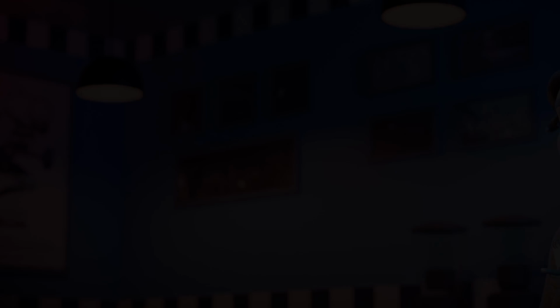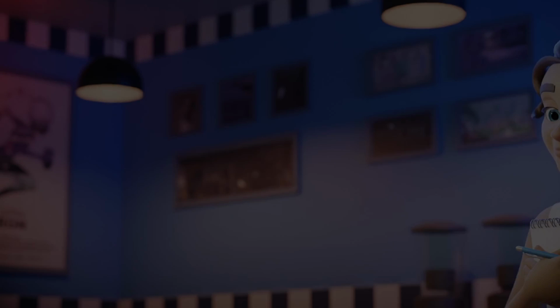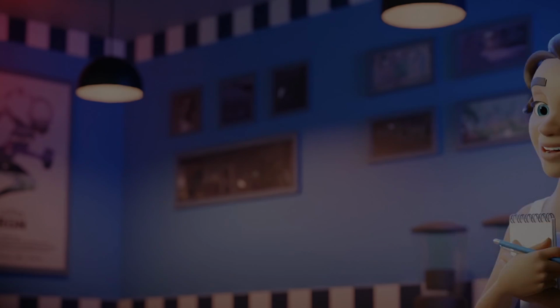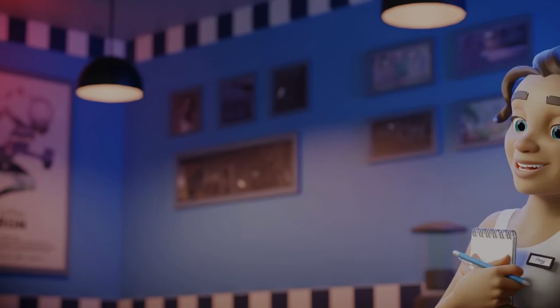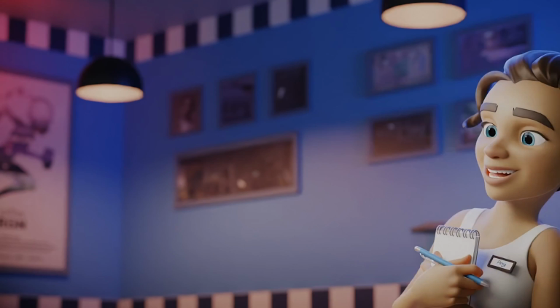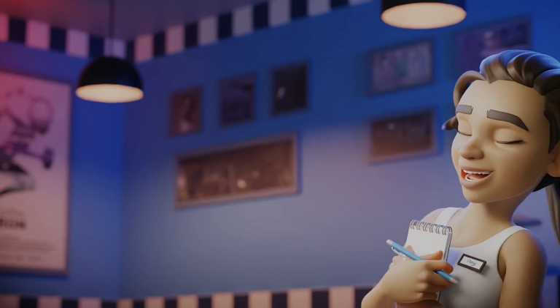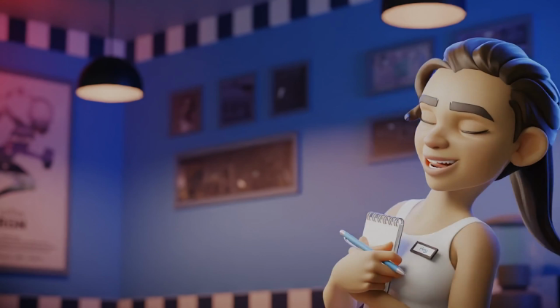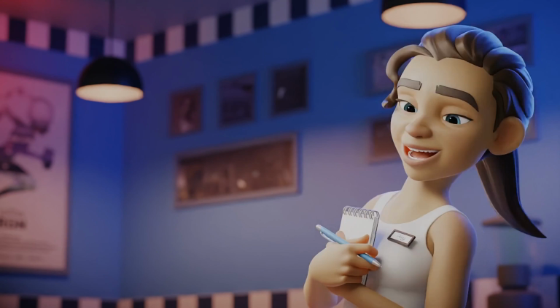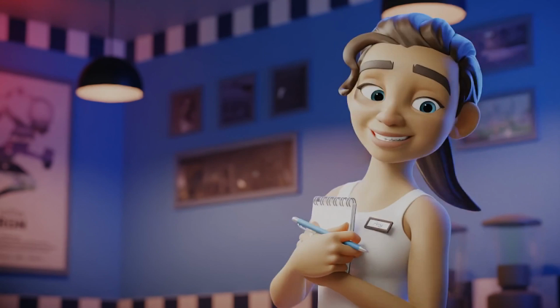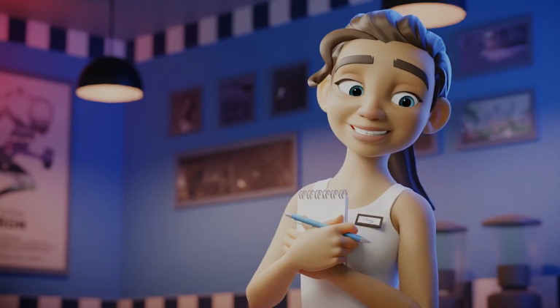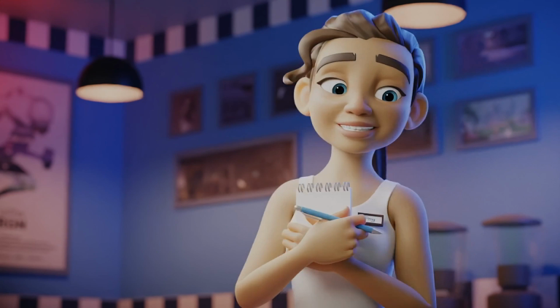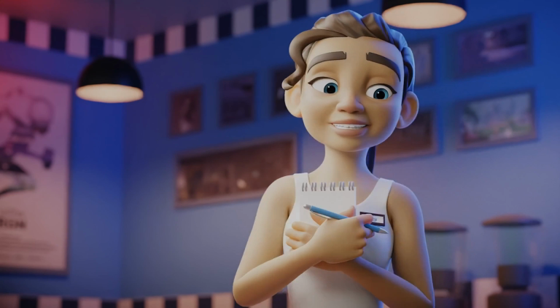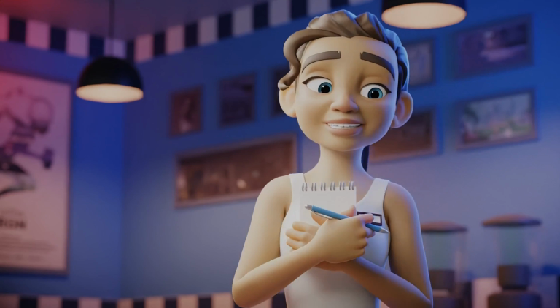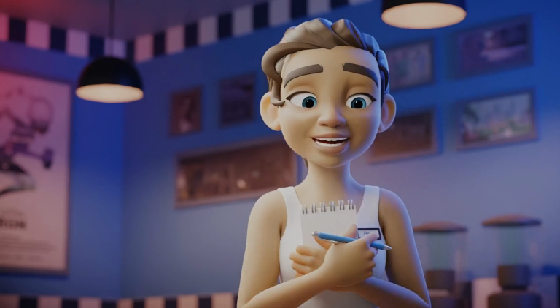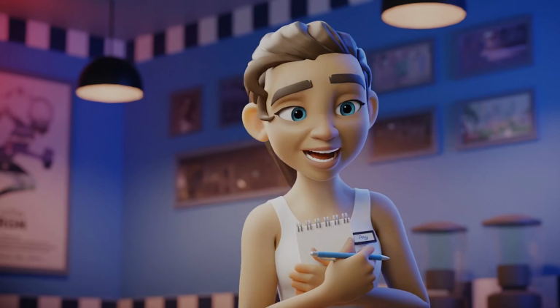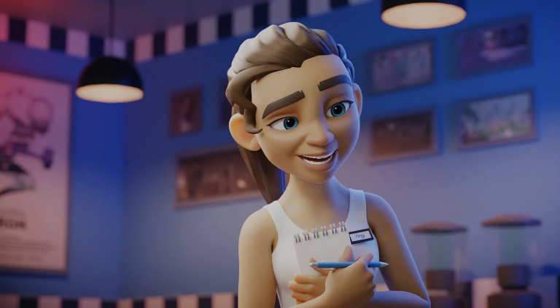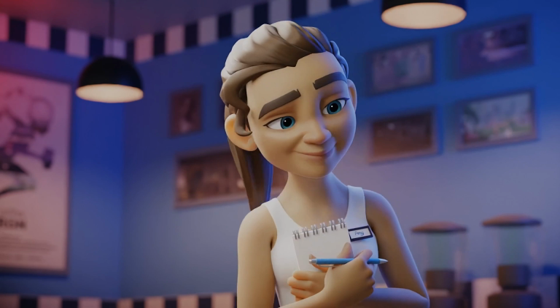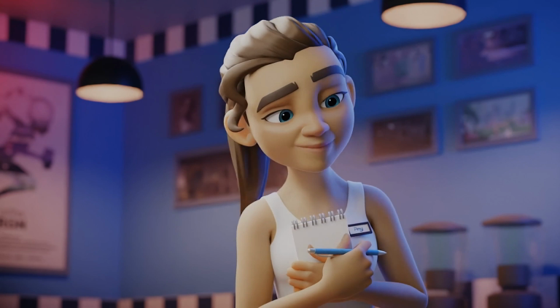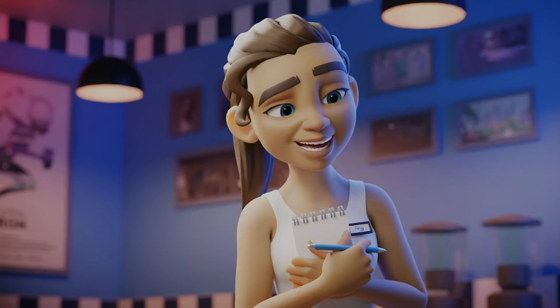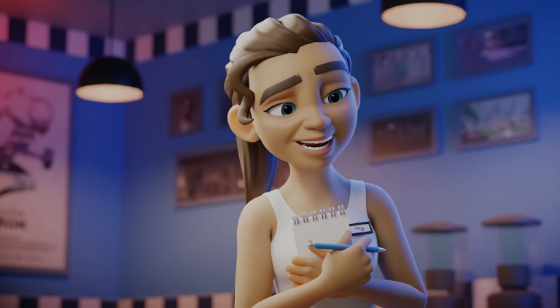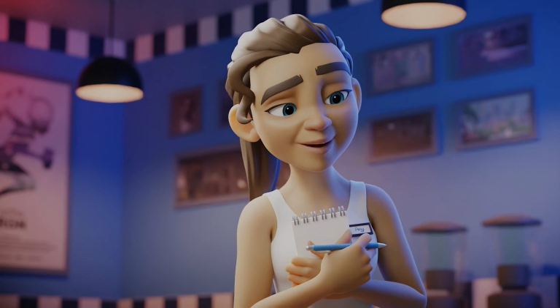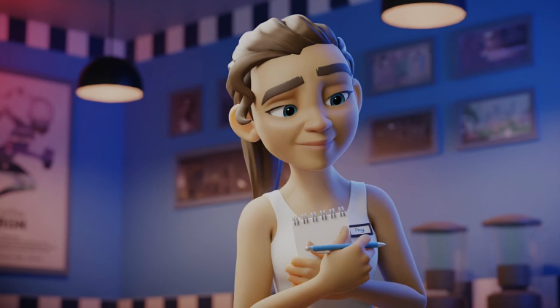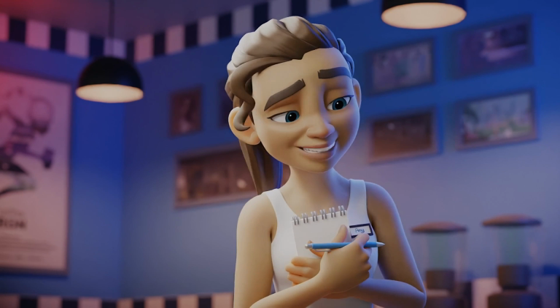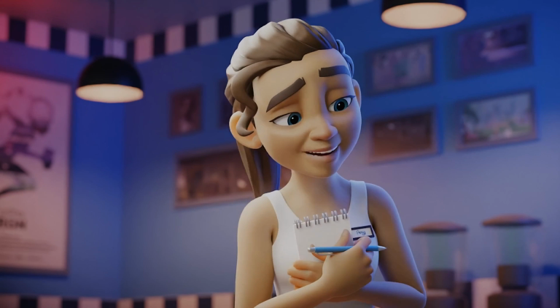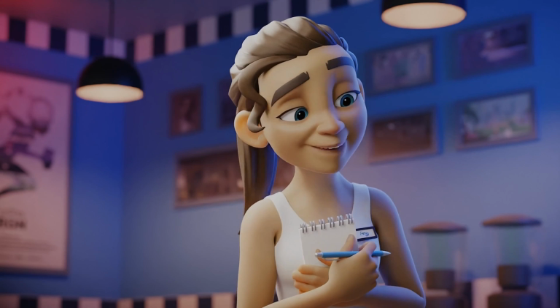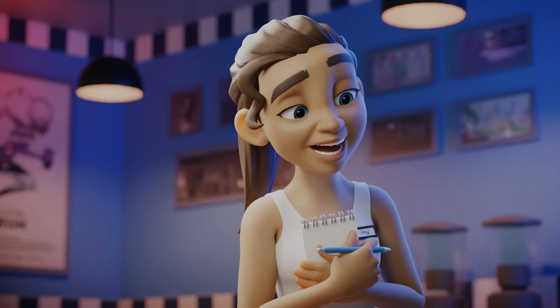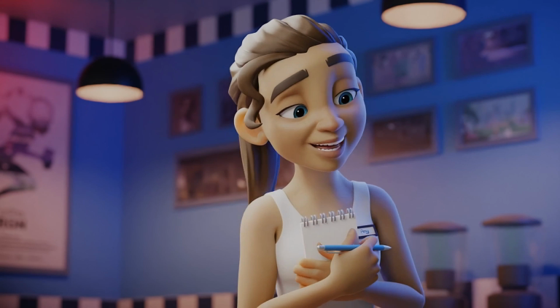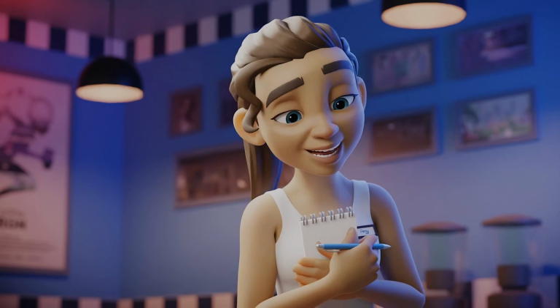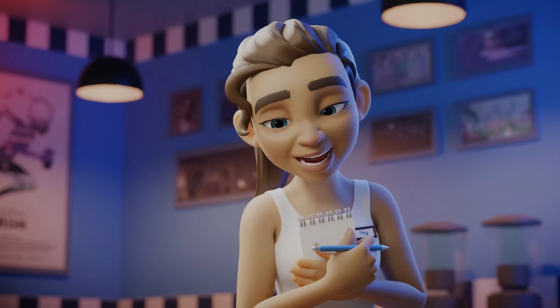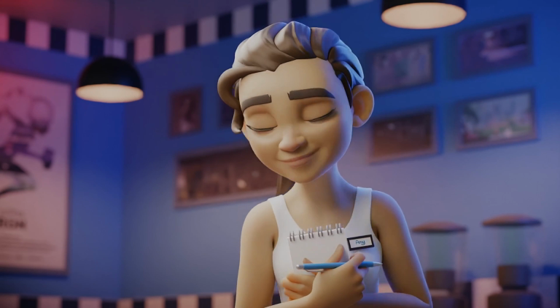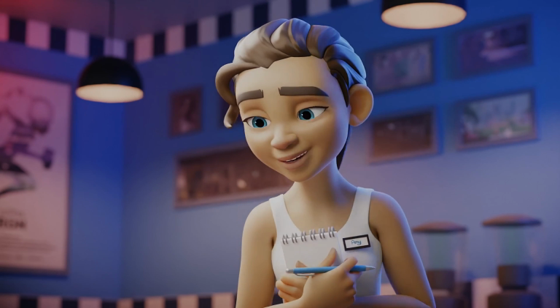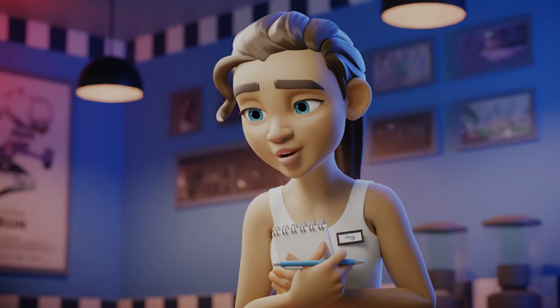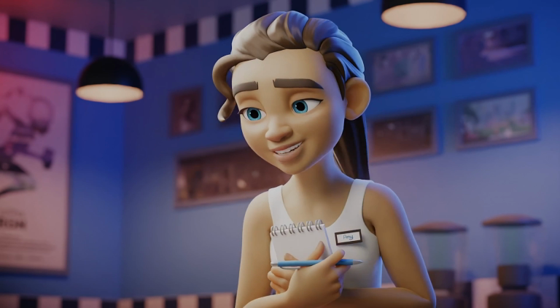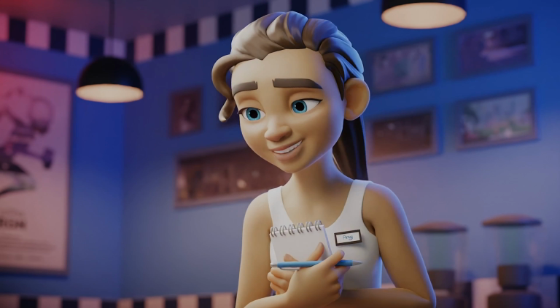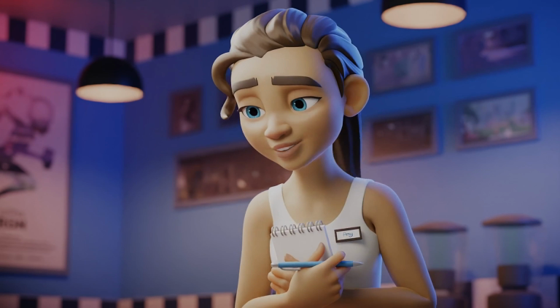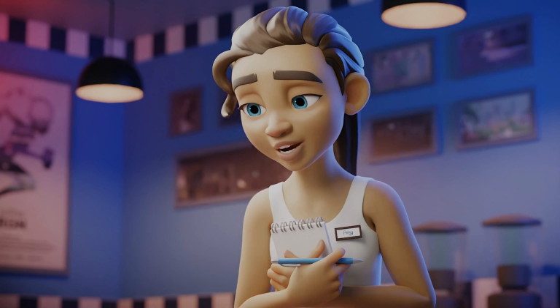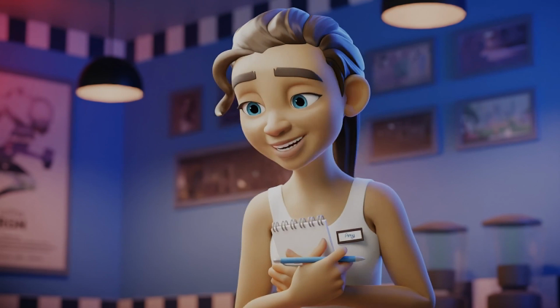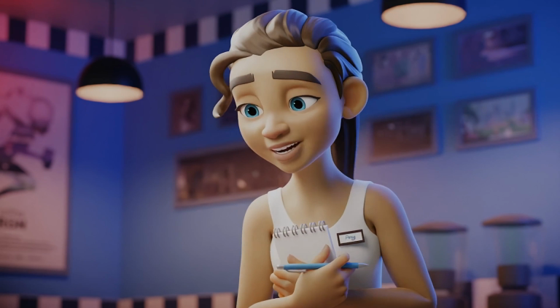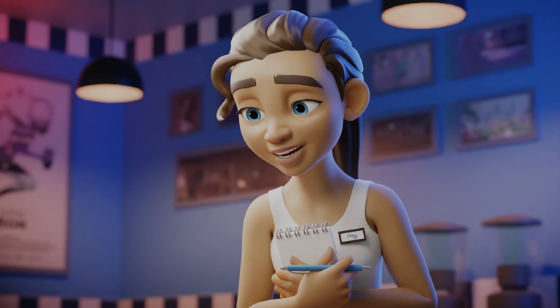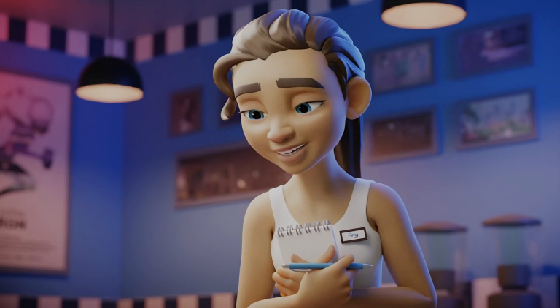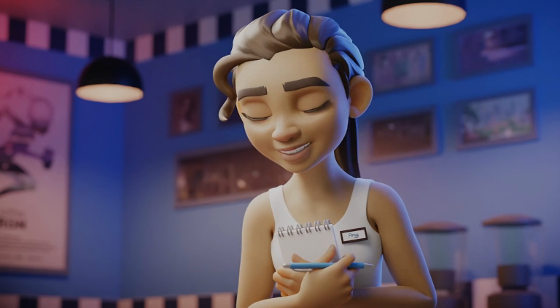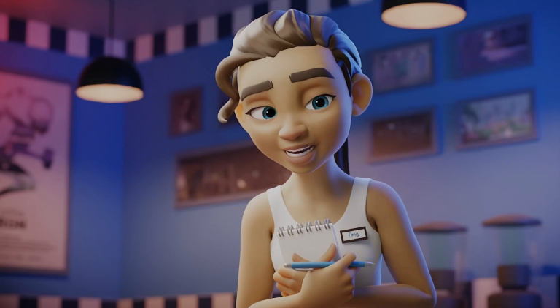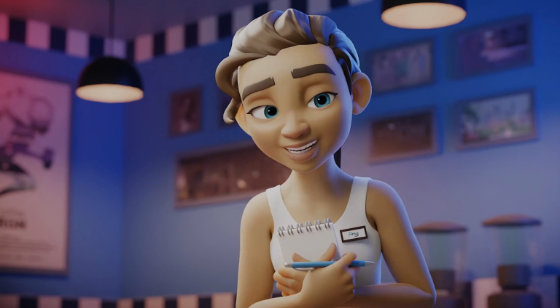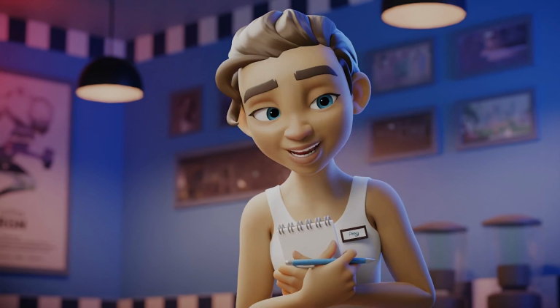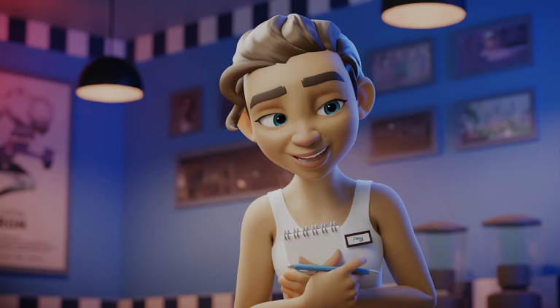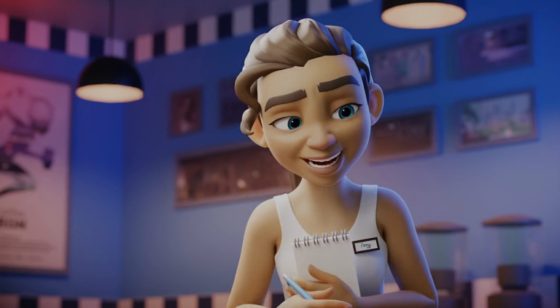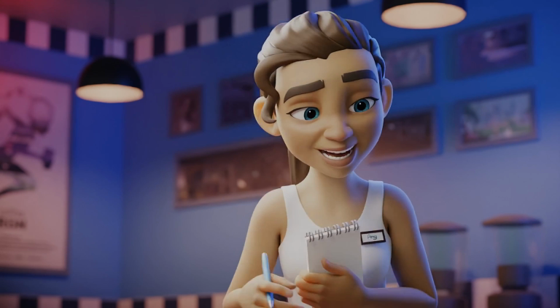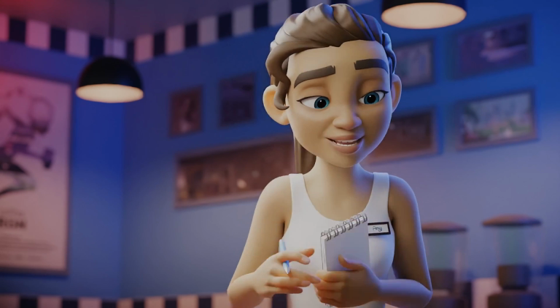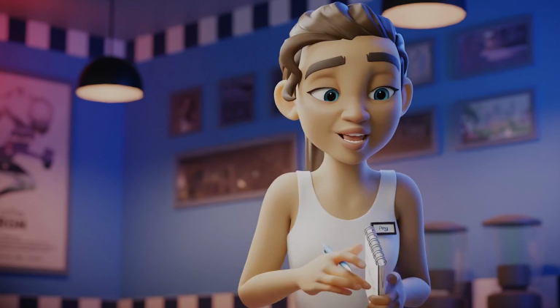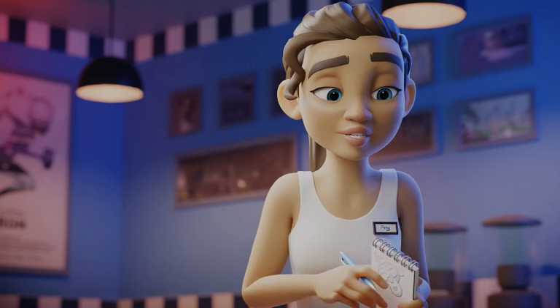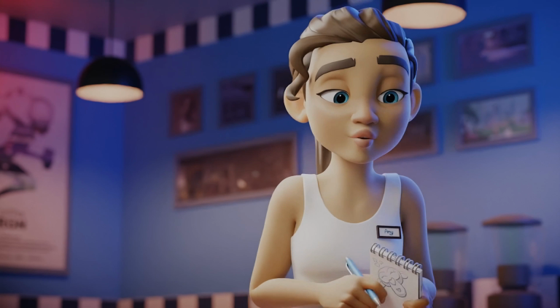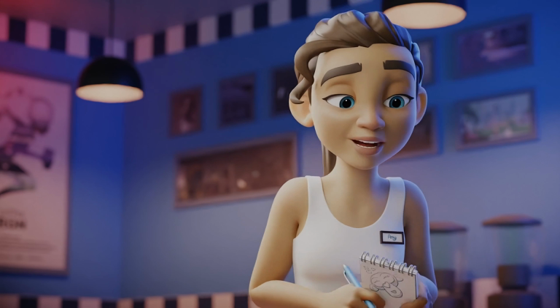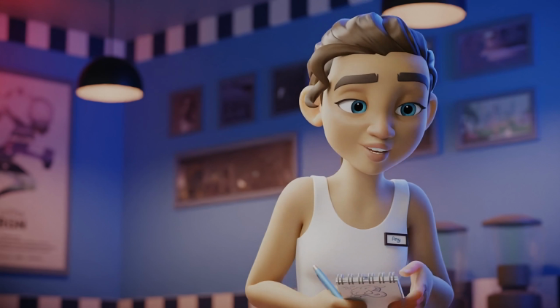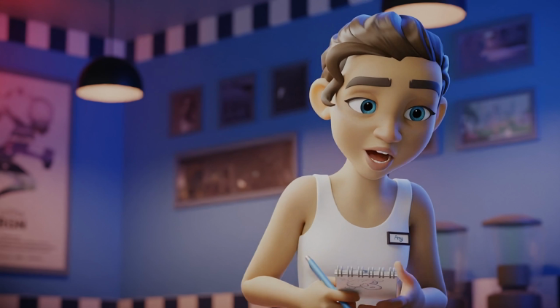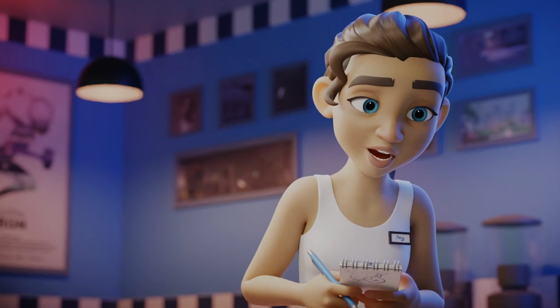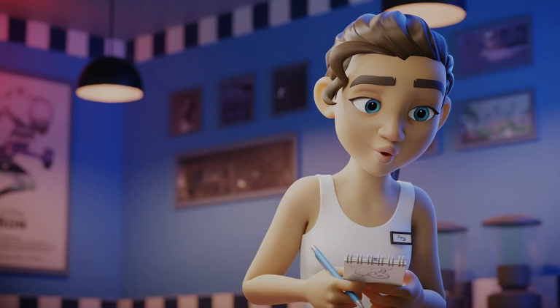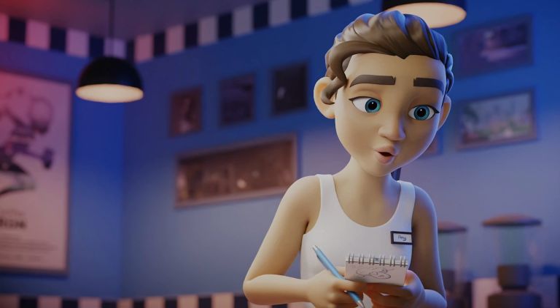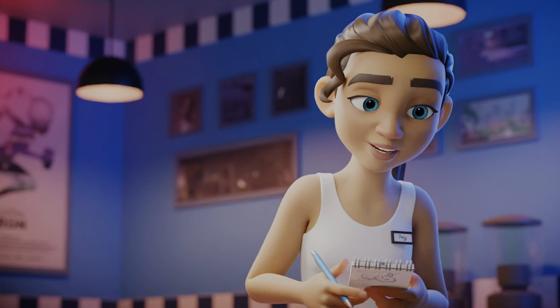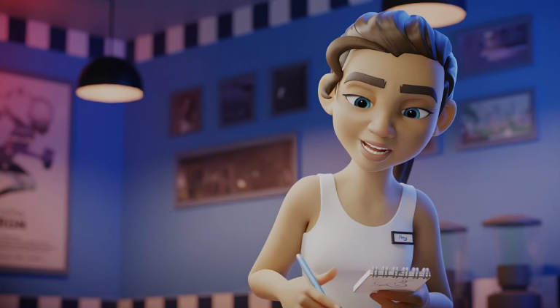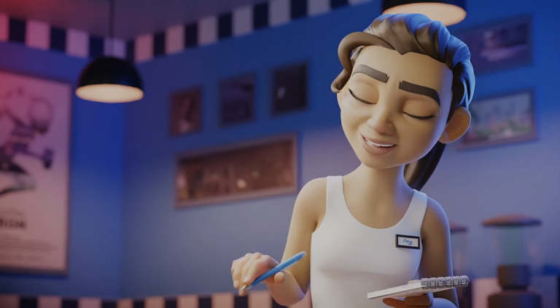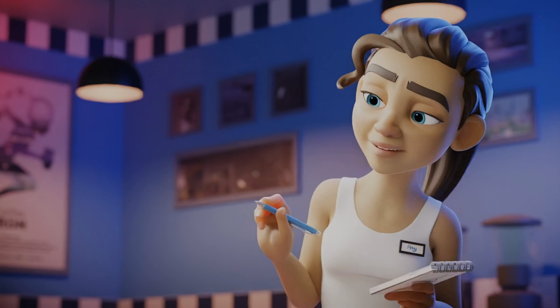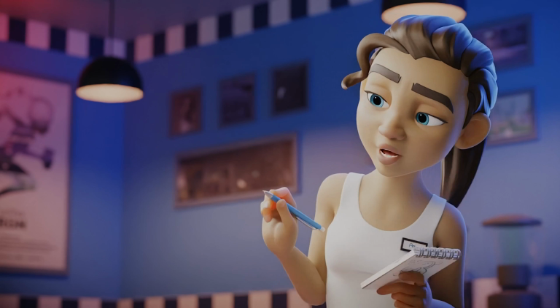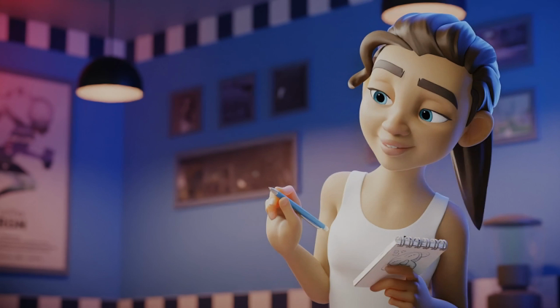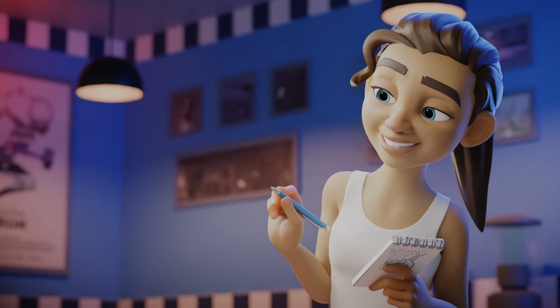Hey there ladies! Hi, my name is Amy and I'll be your waitress today. Is there anything I can get you to drink while you're looking at the menus?